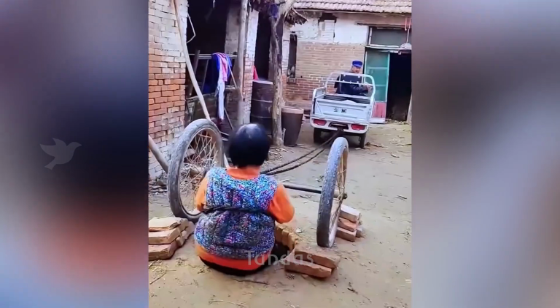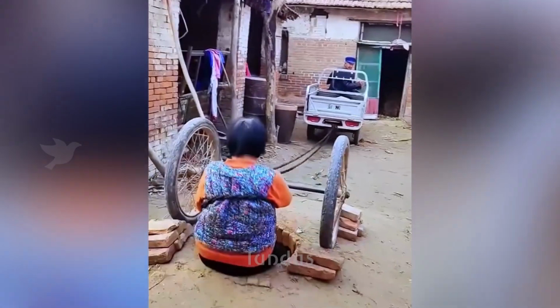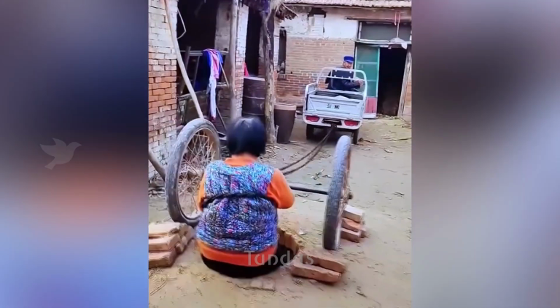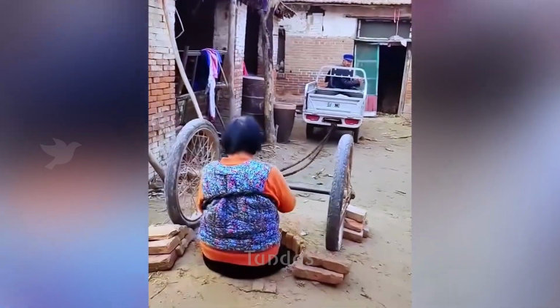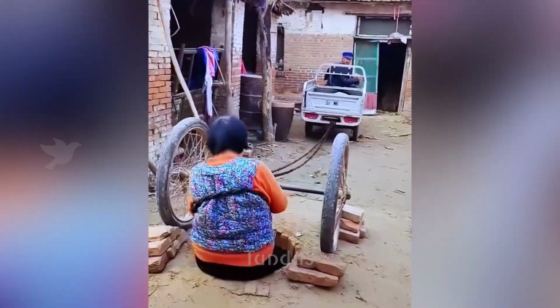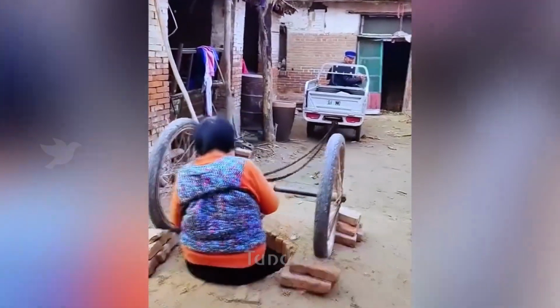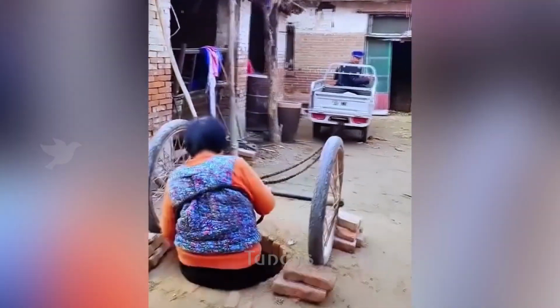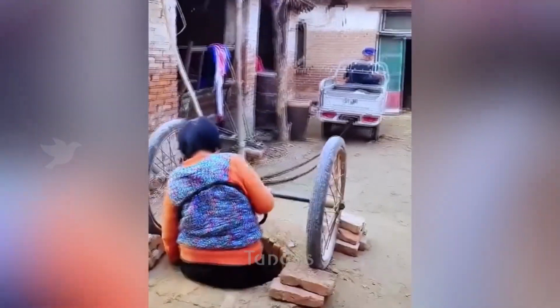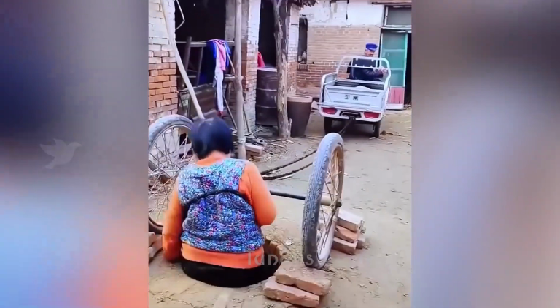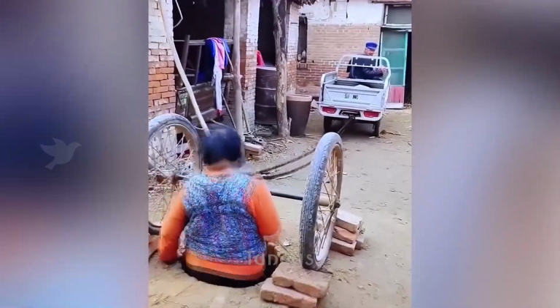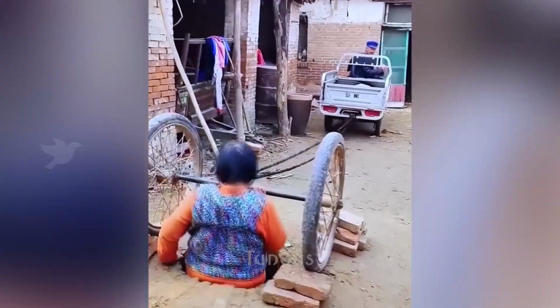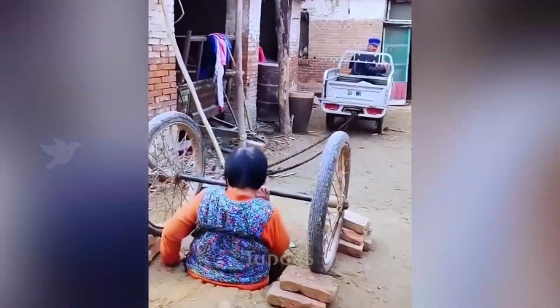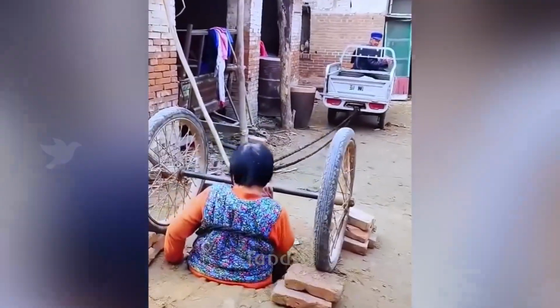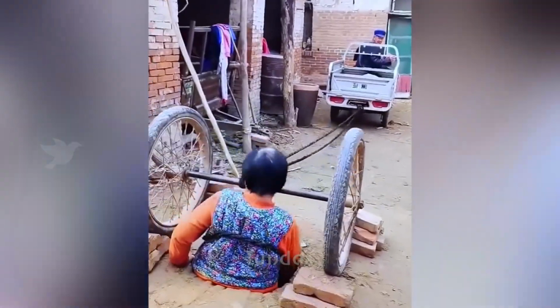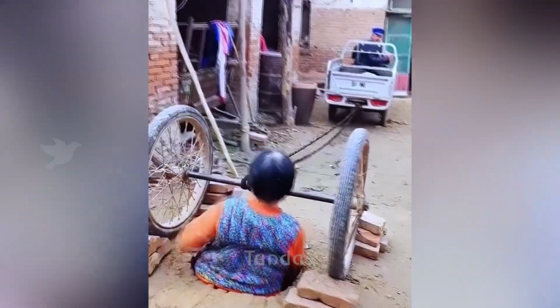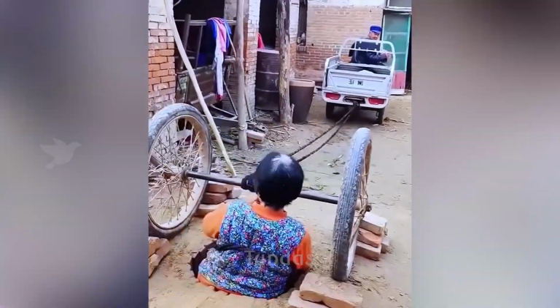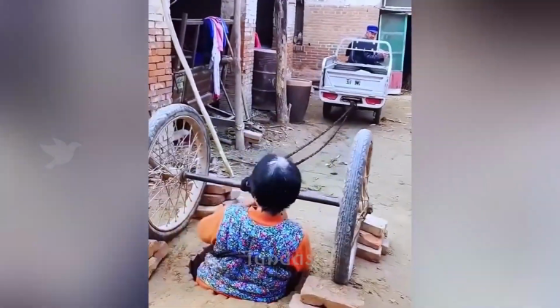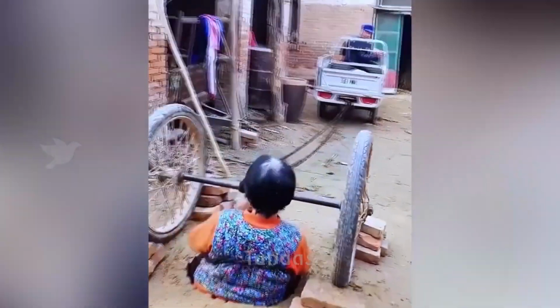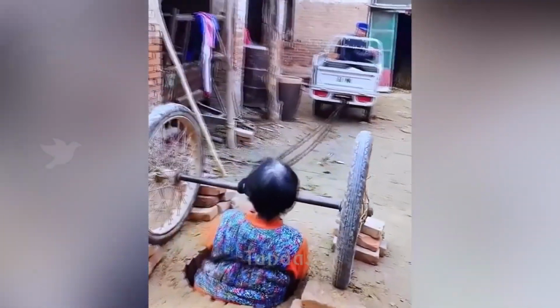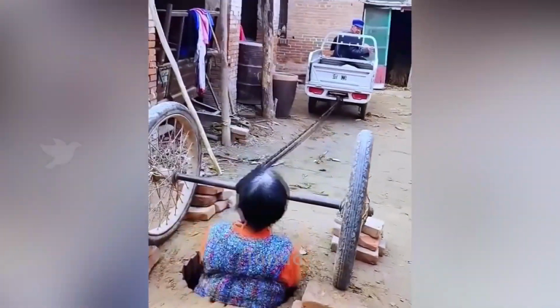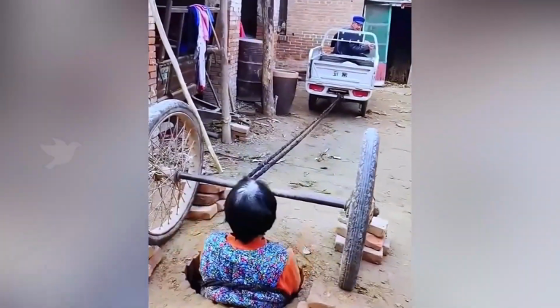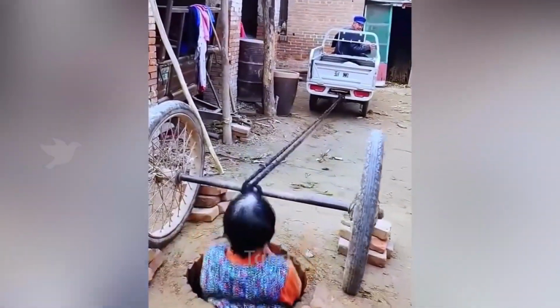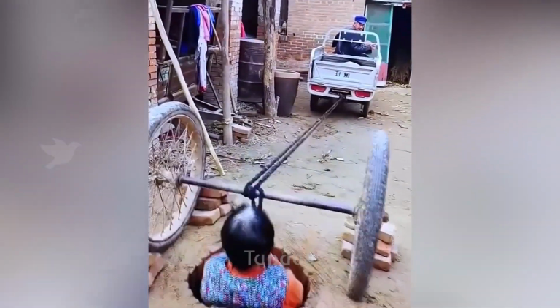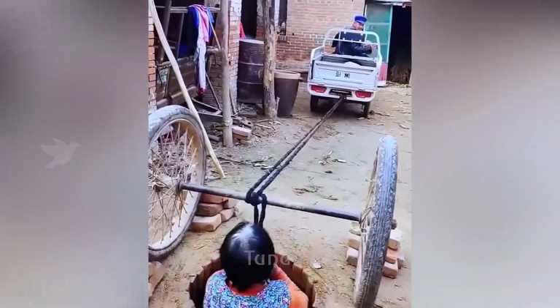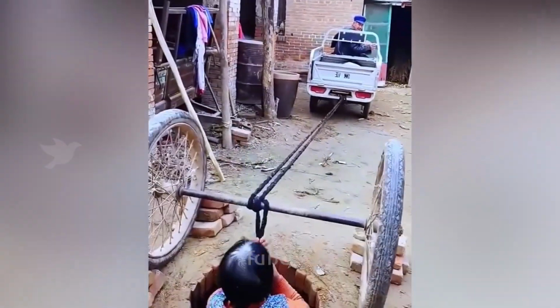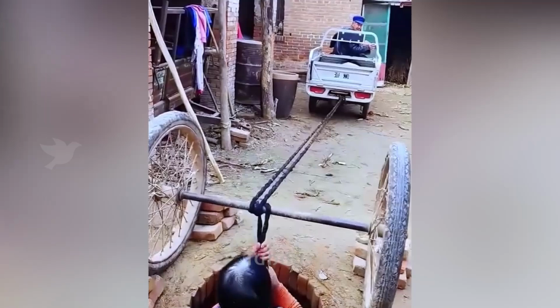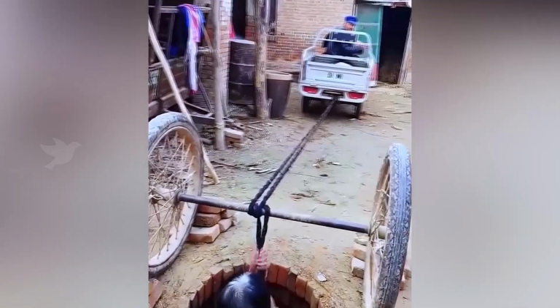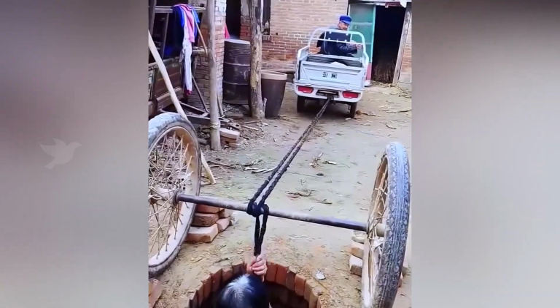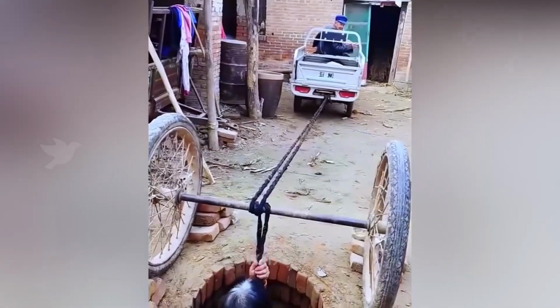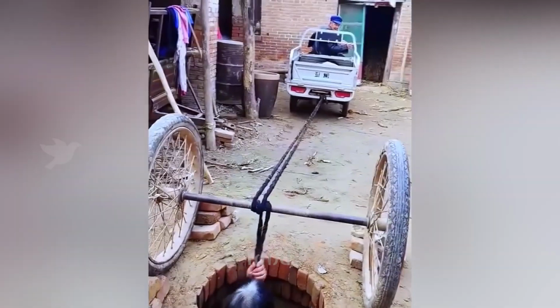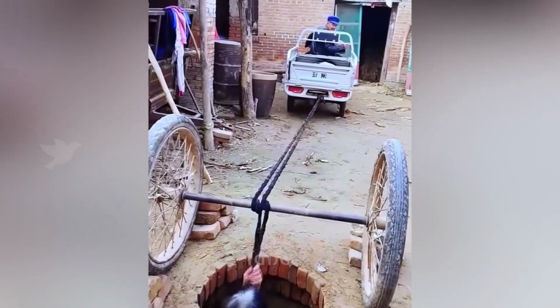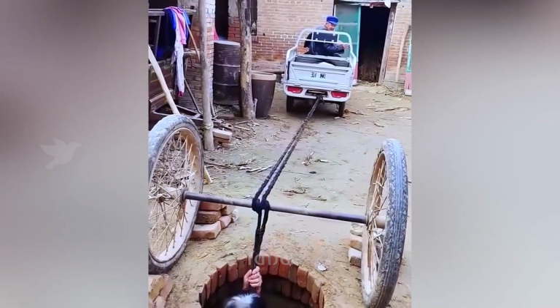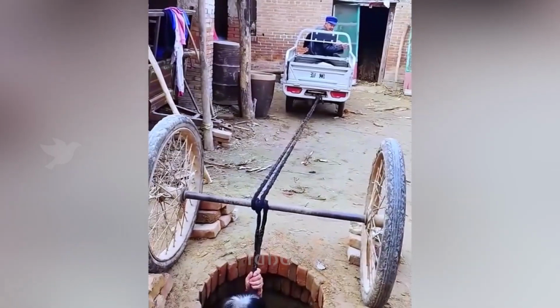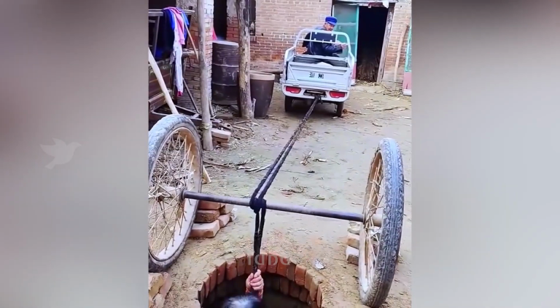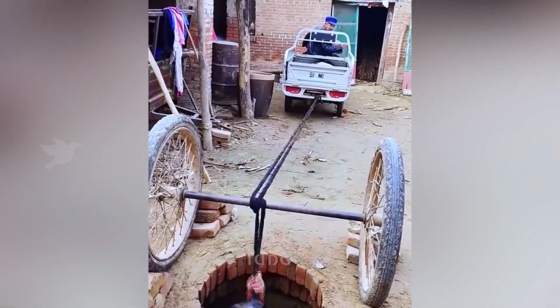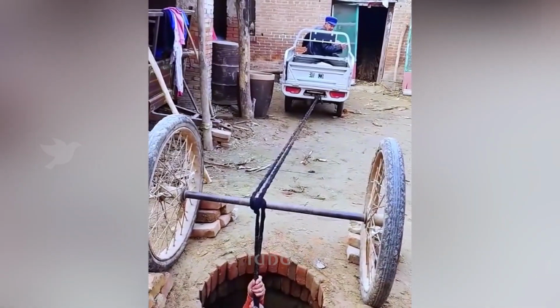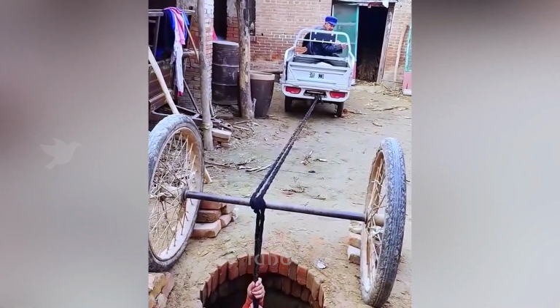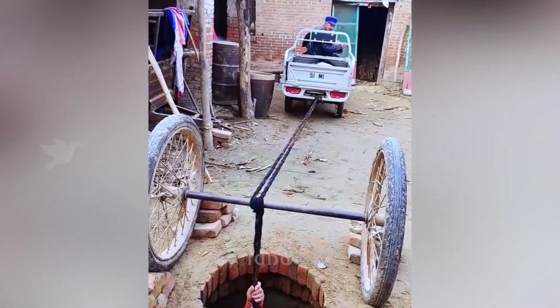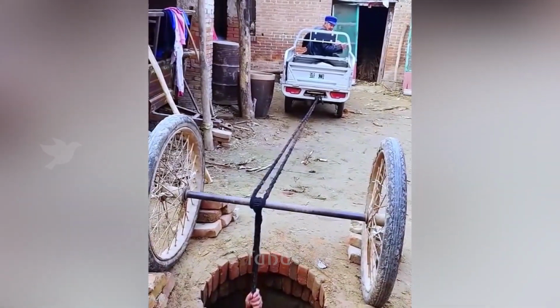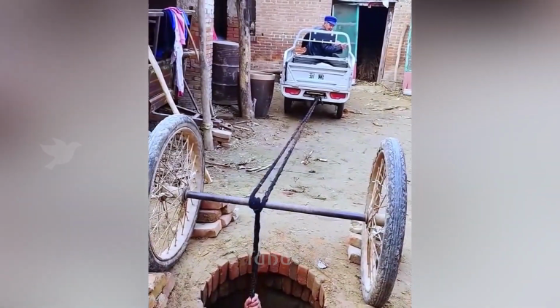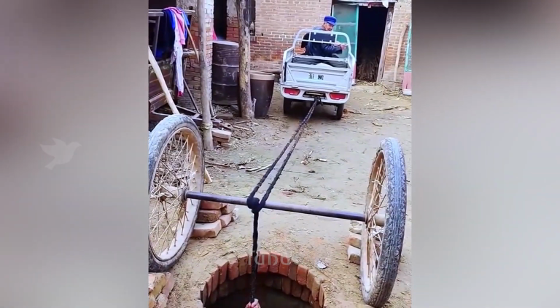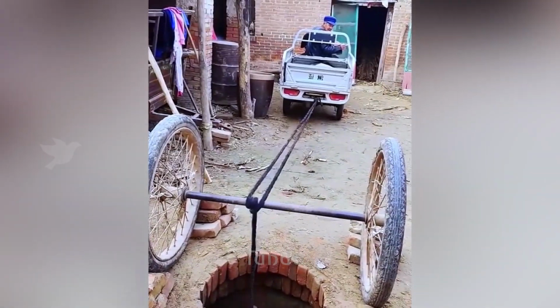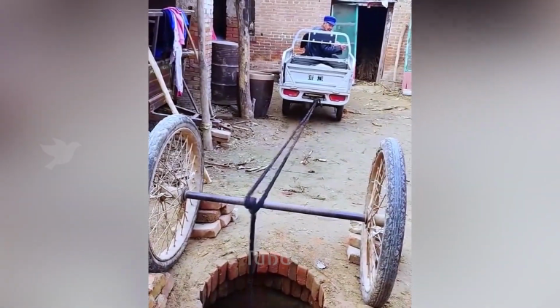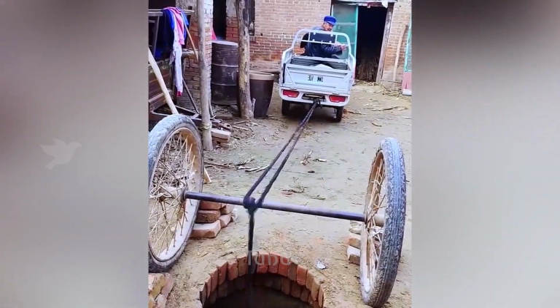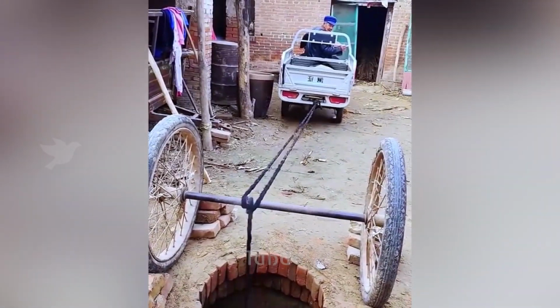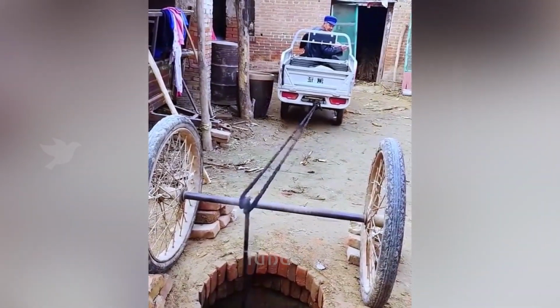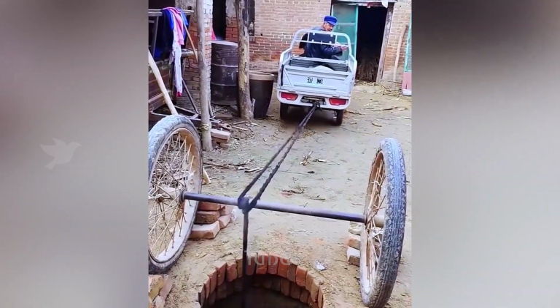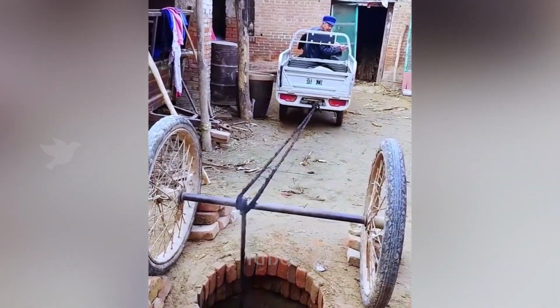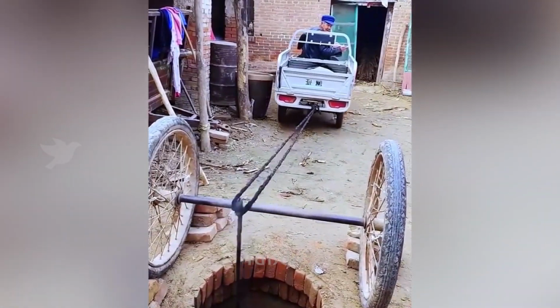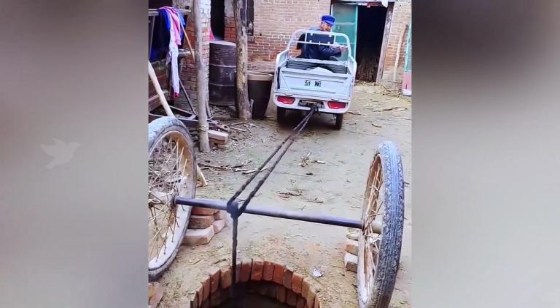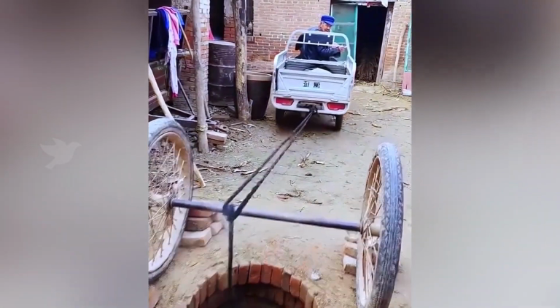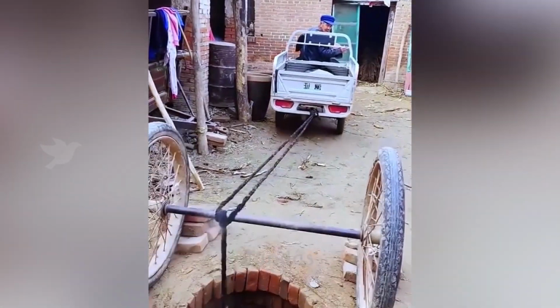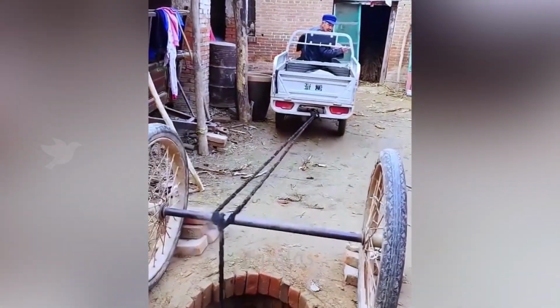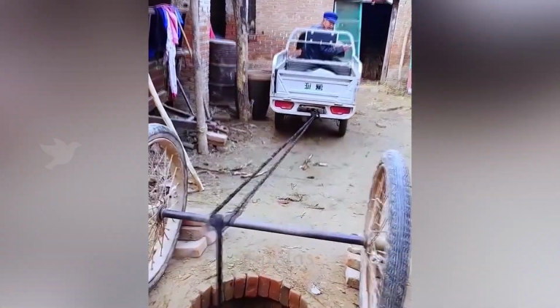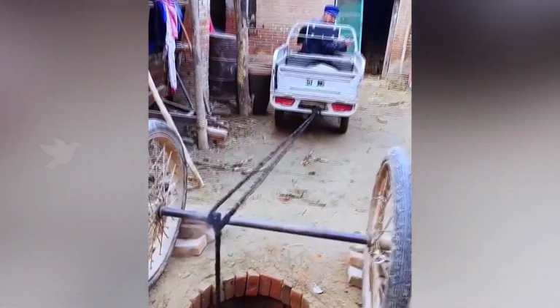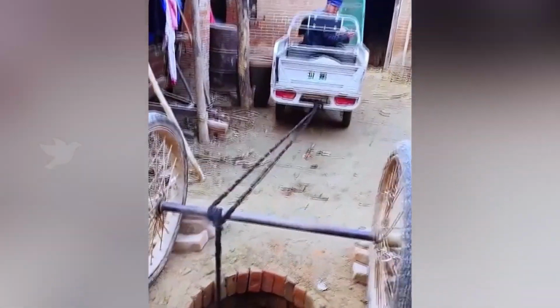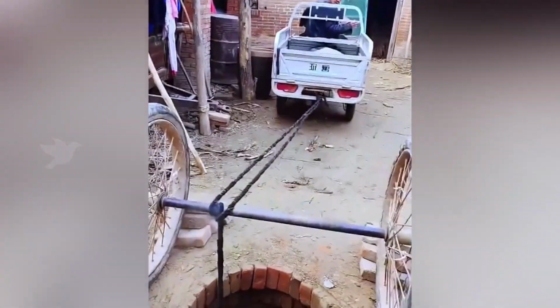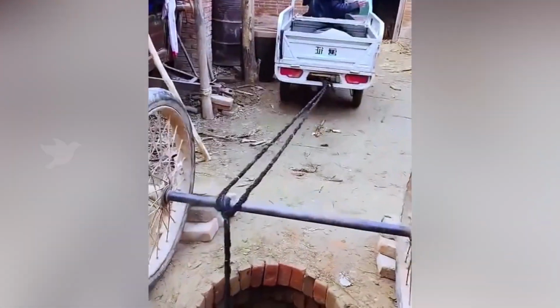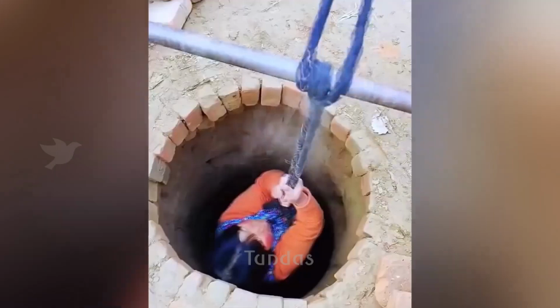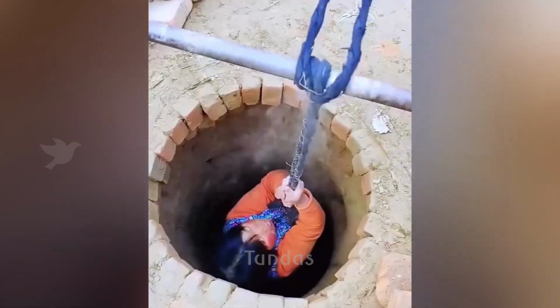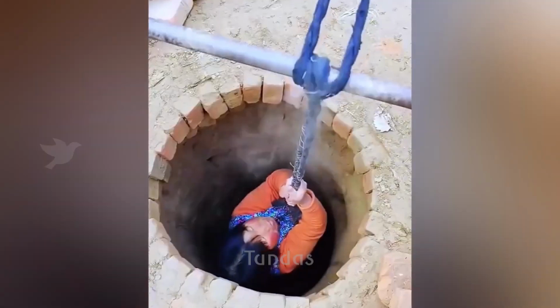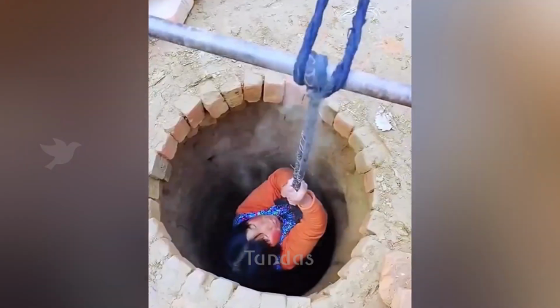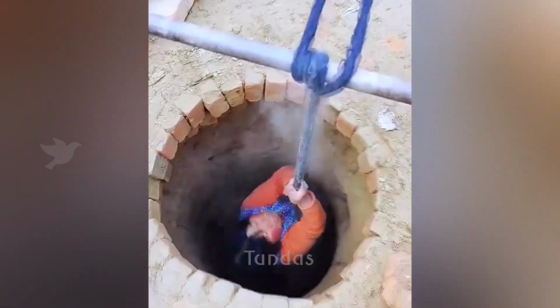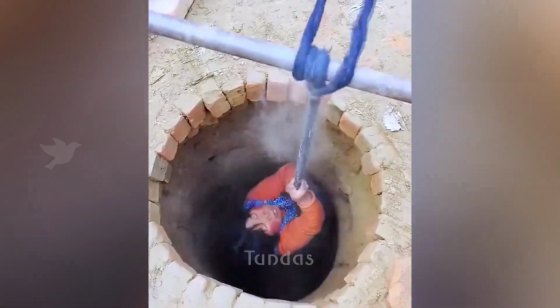This couple came up with a way to quickly descend into the cellar using a tricycle and an old axle from a wagon.